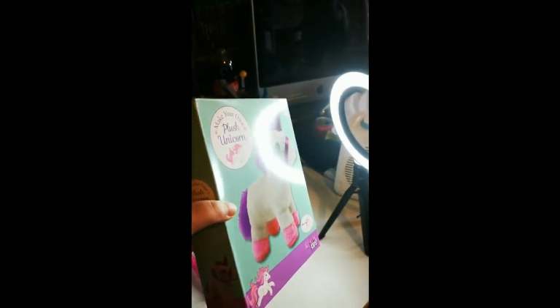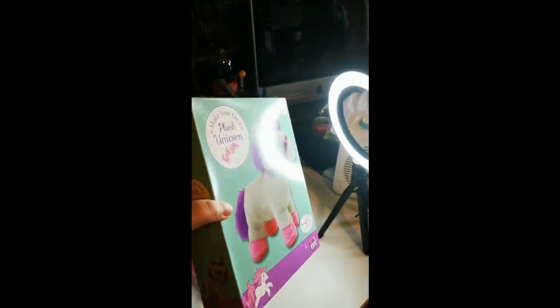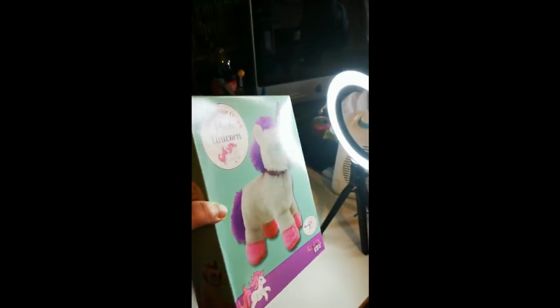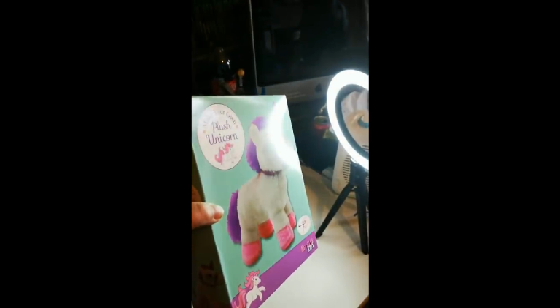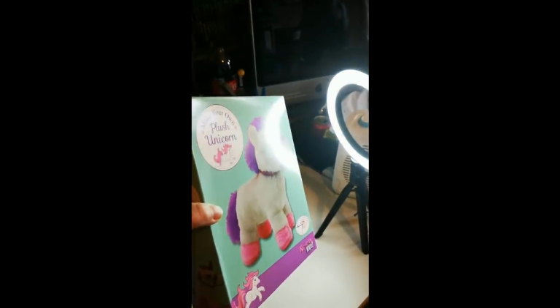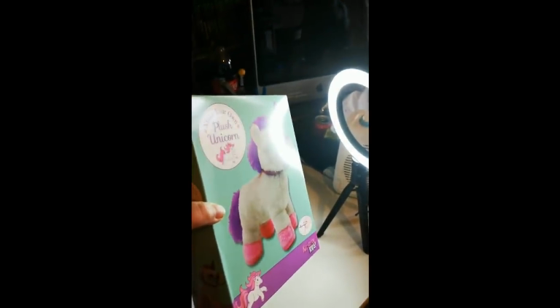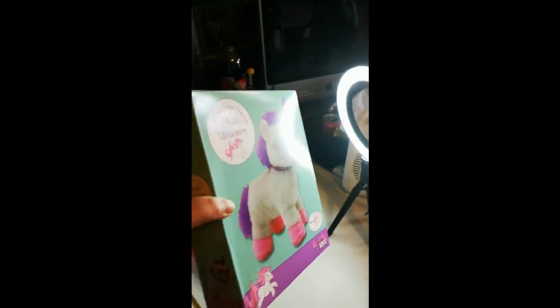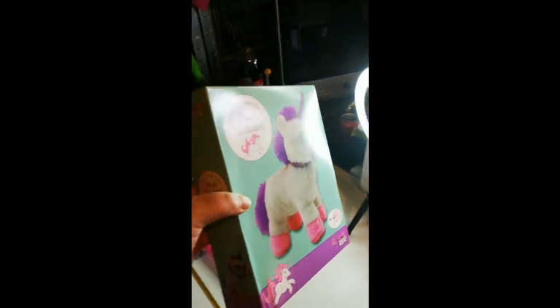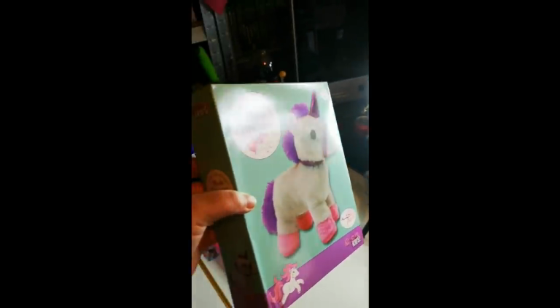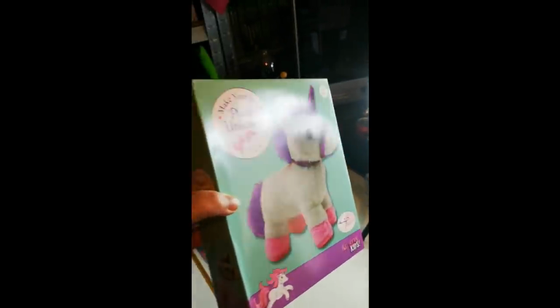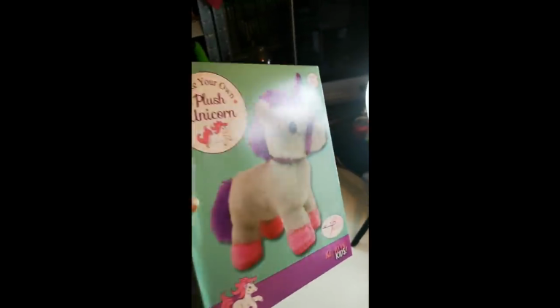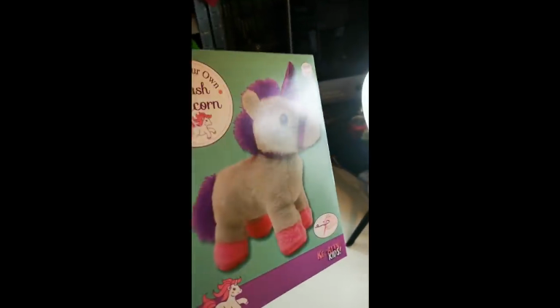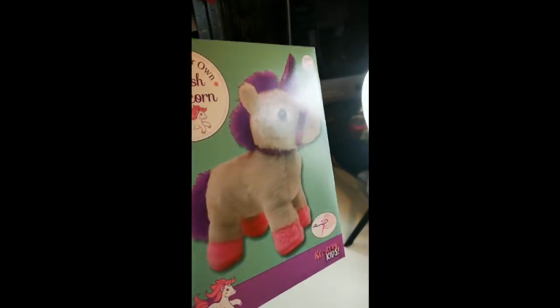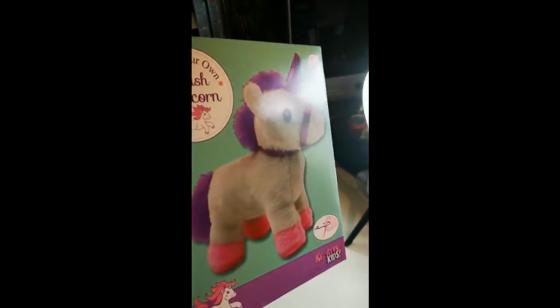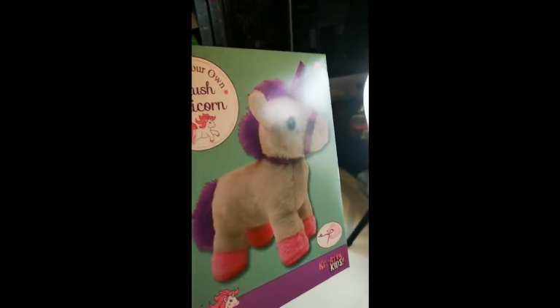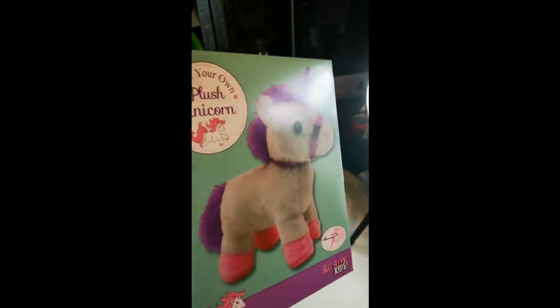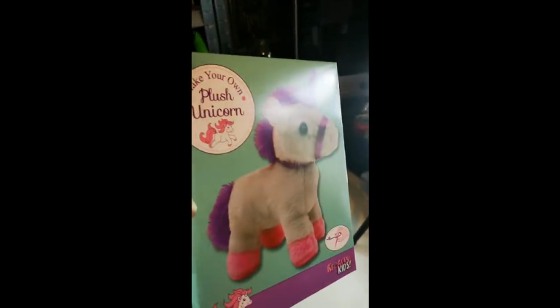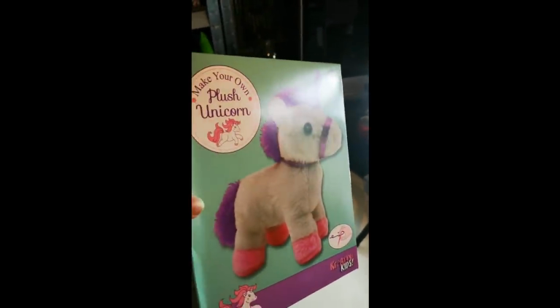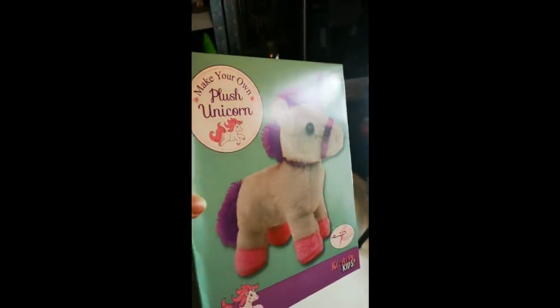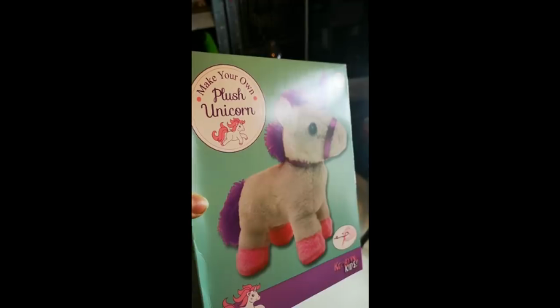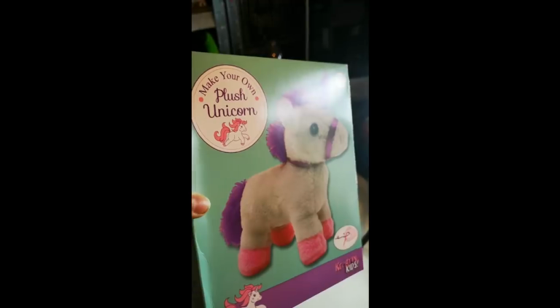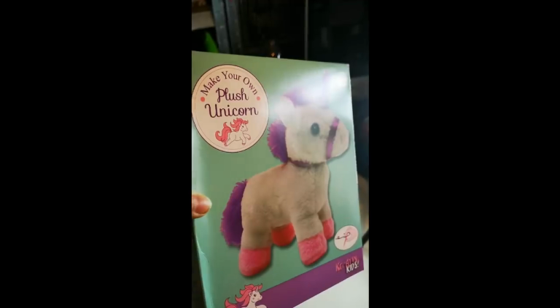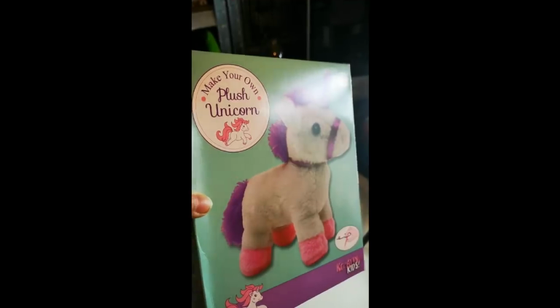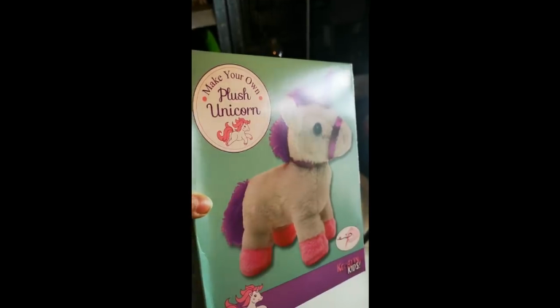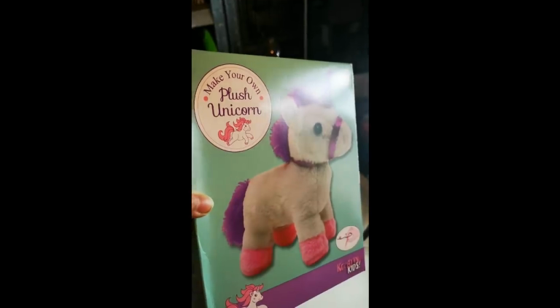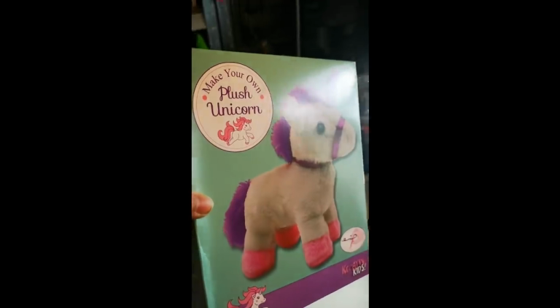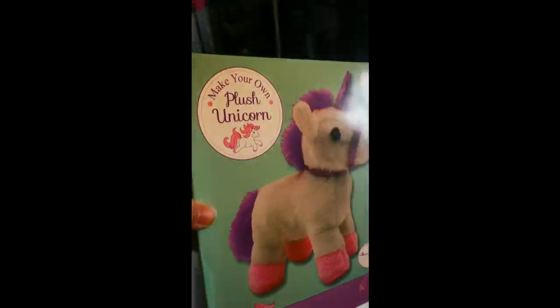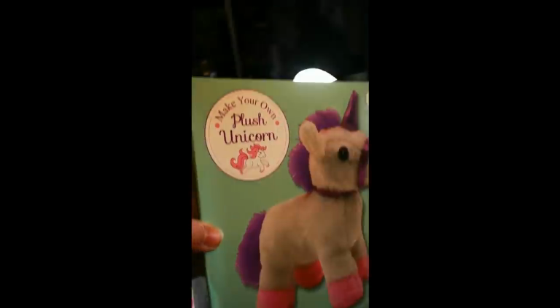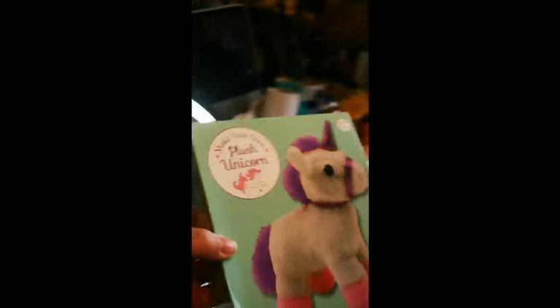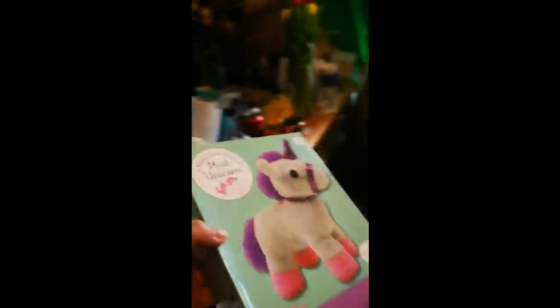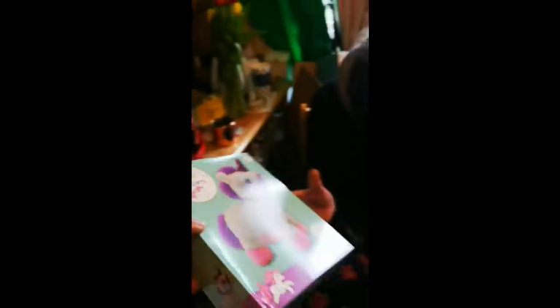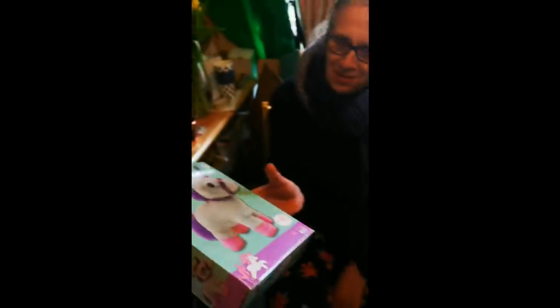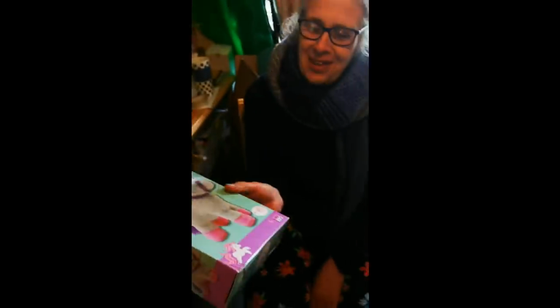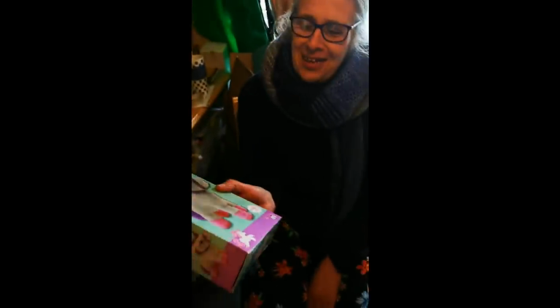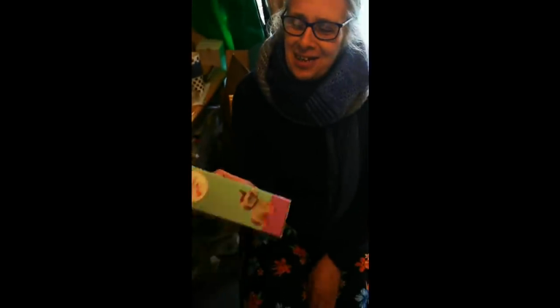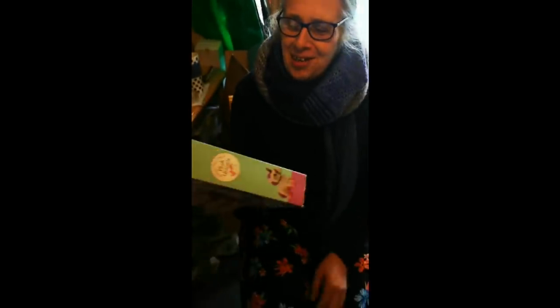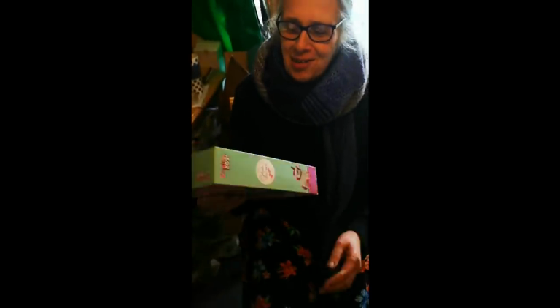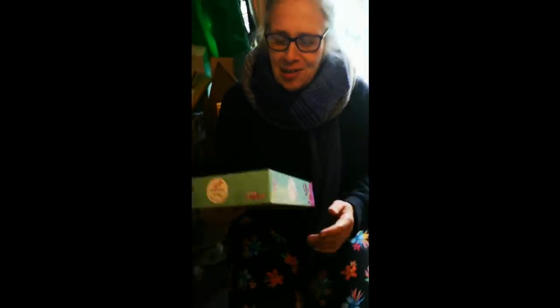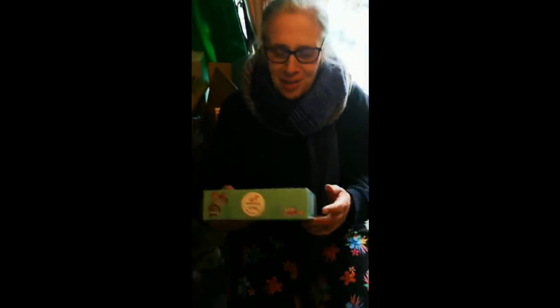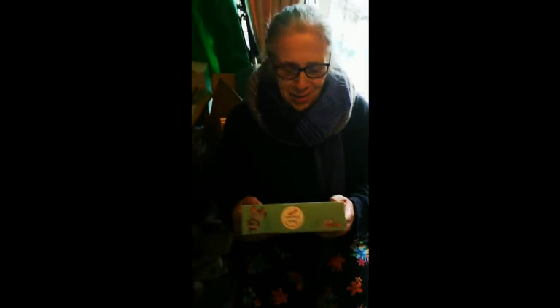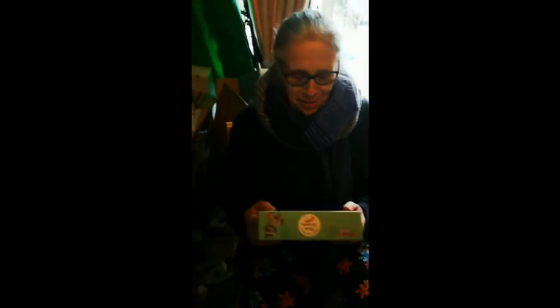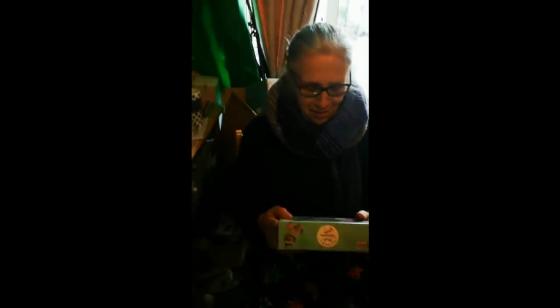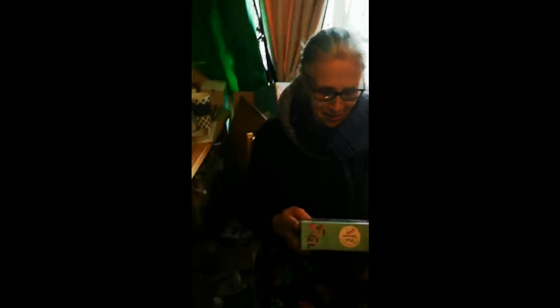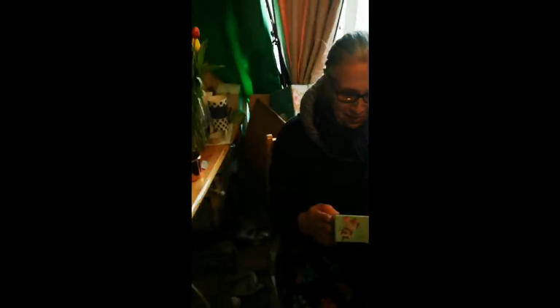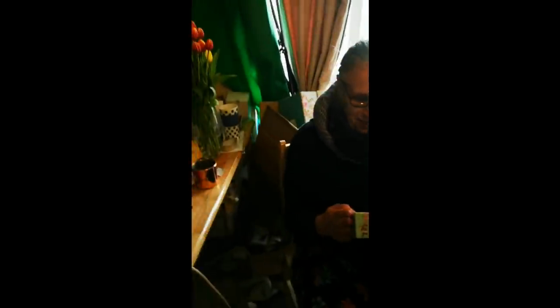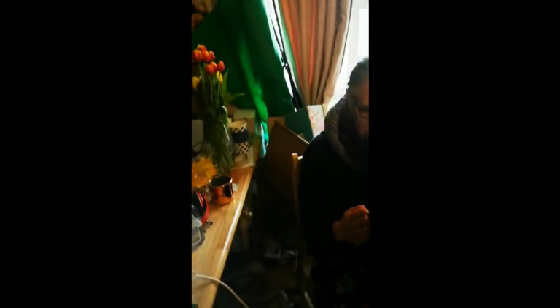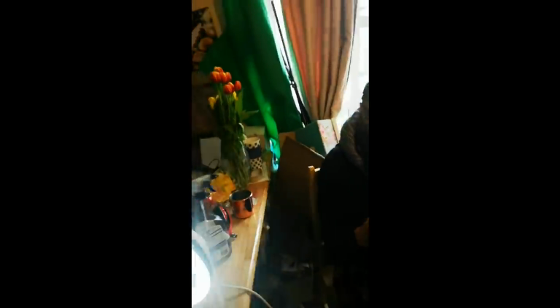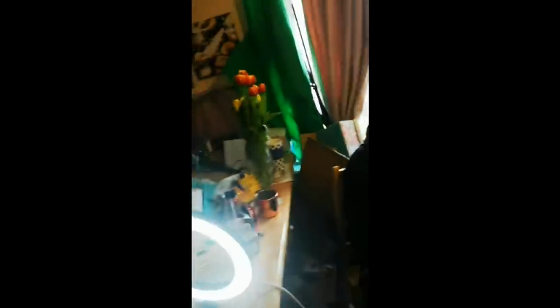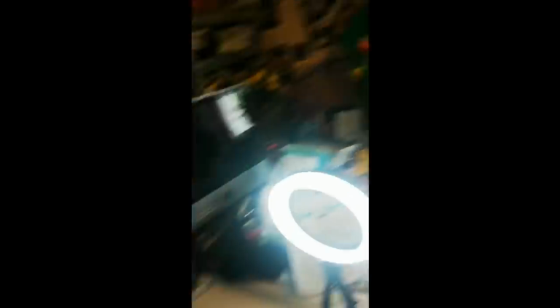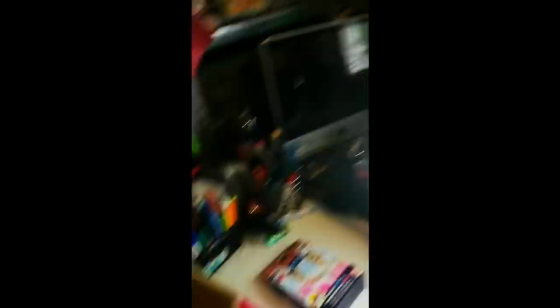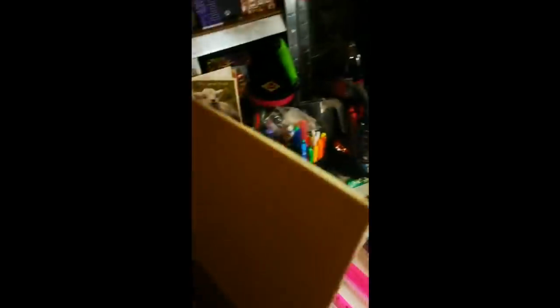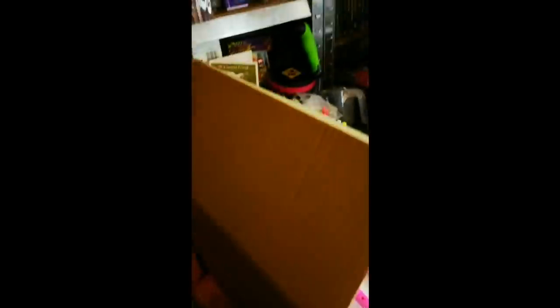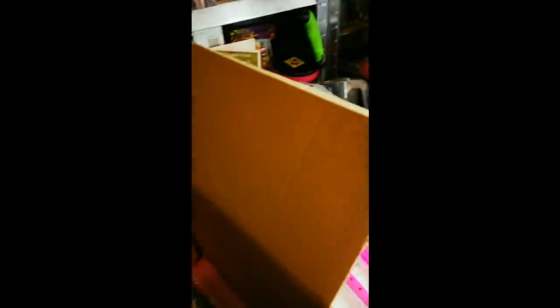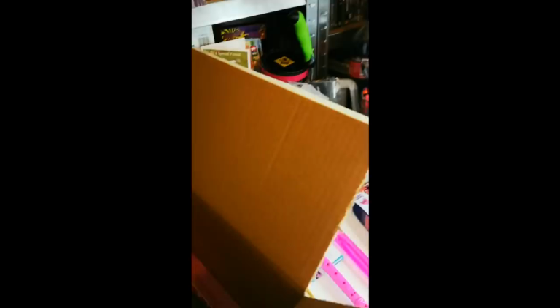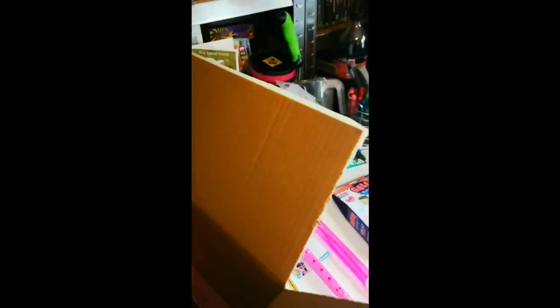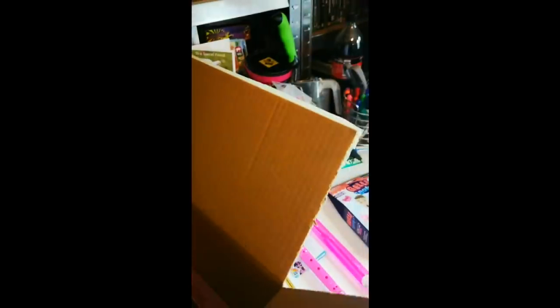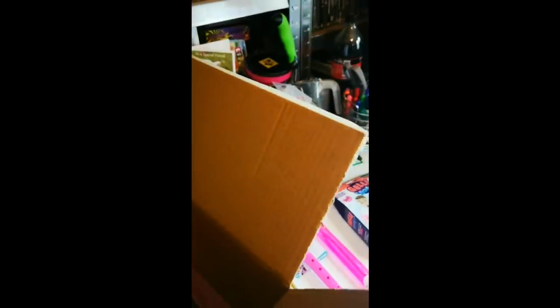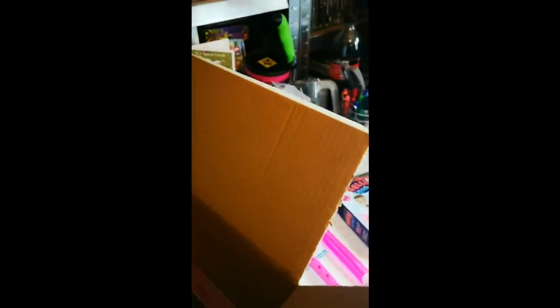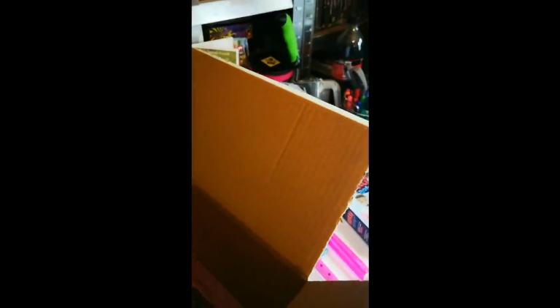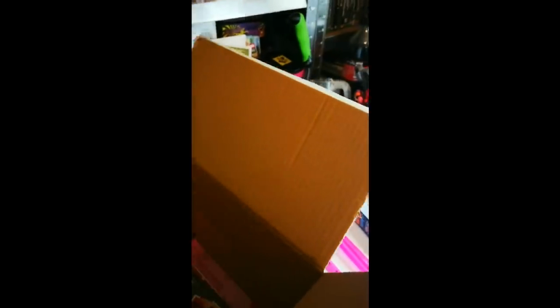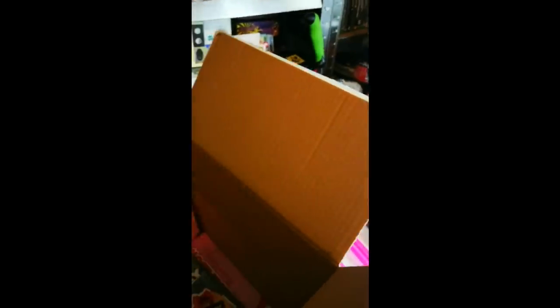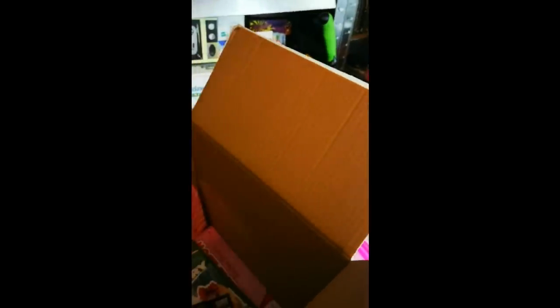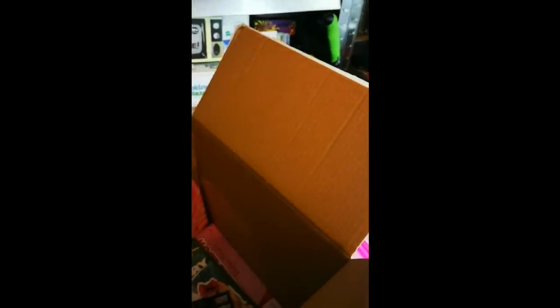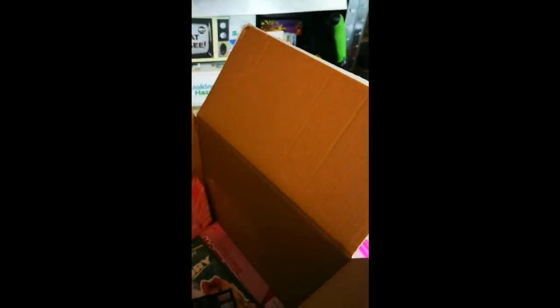Make your own push unicorn. I think the fact it's purple means it has to go to you. You're welcome. Okay, what else do we have?